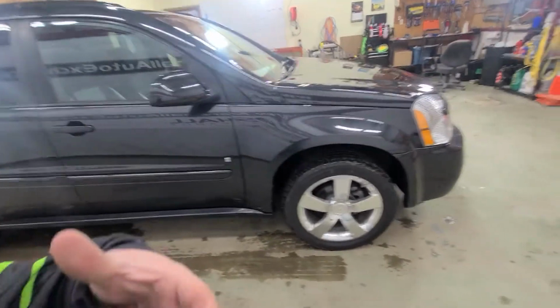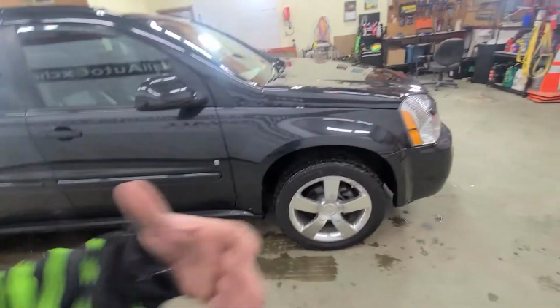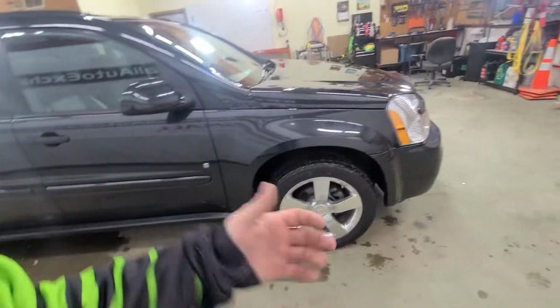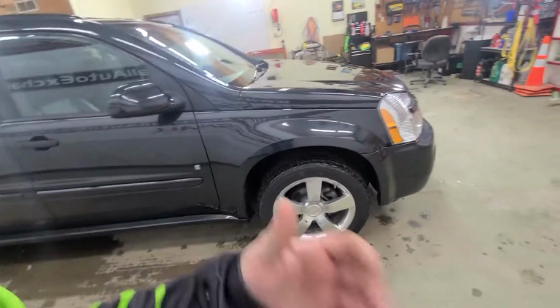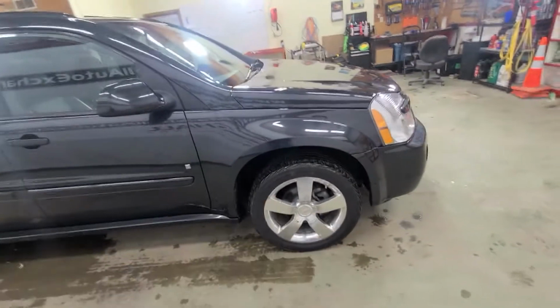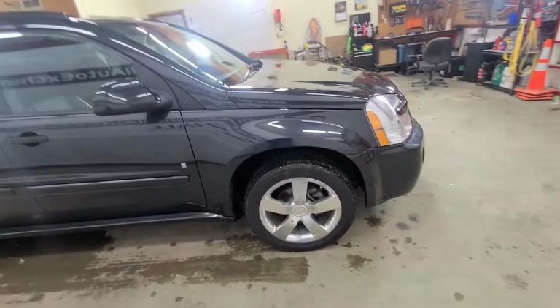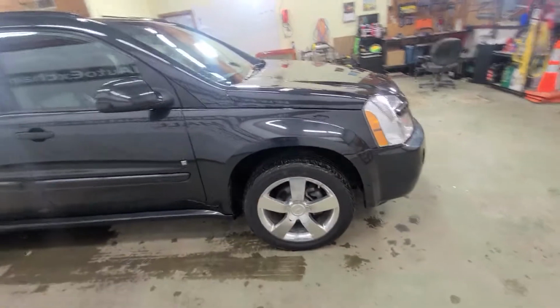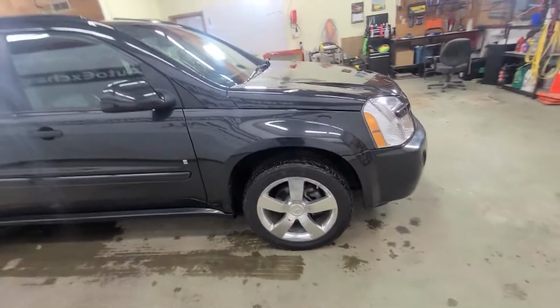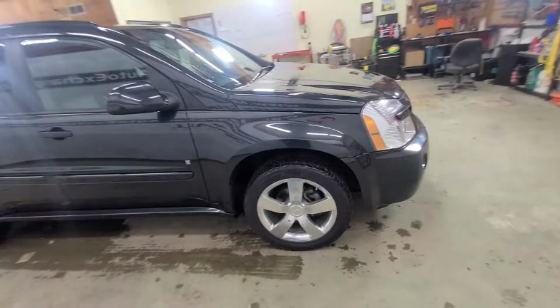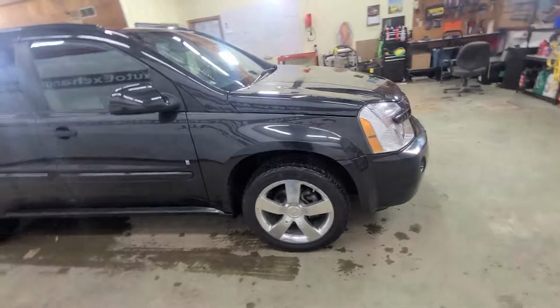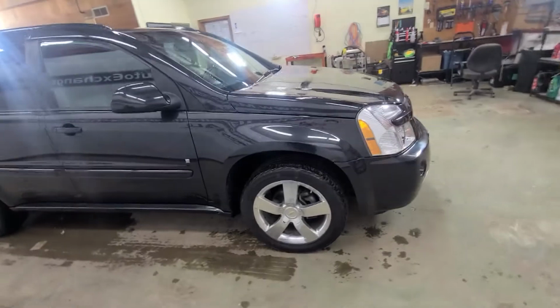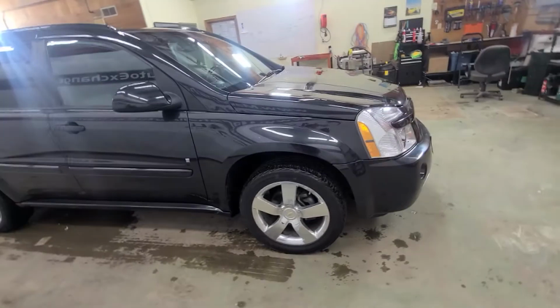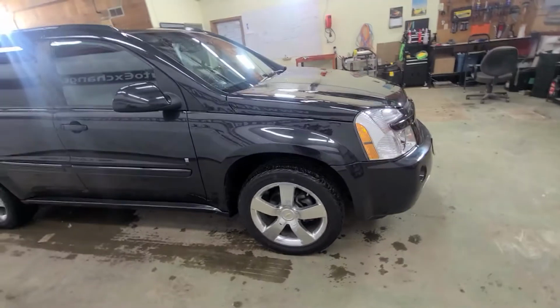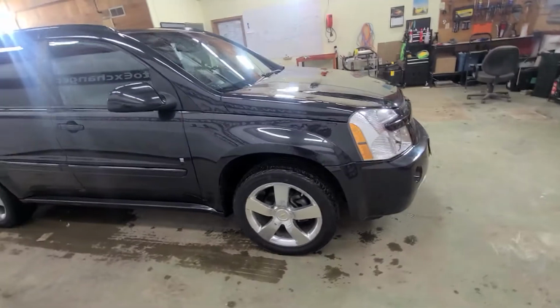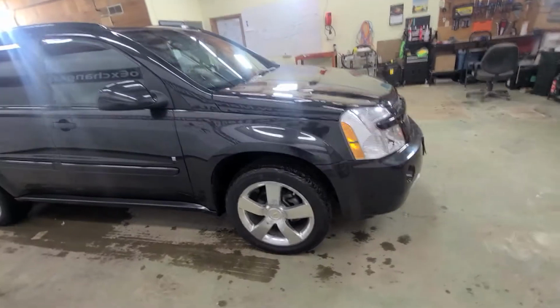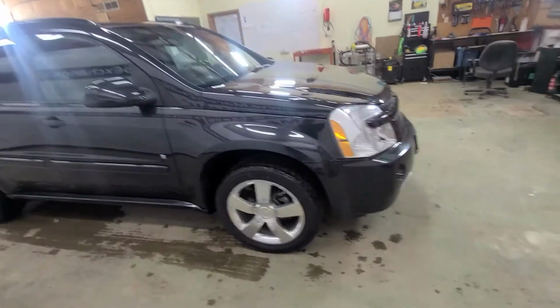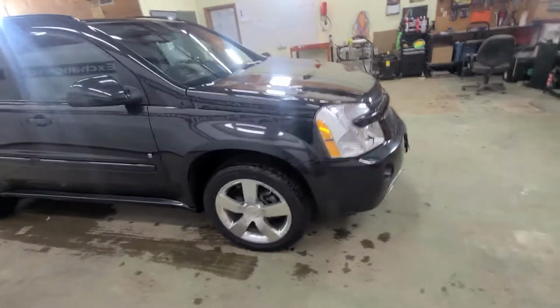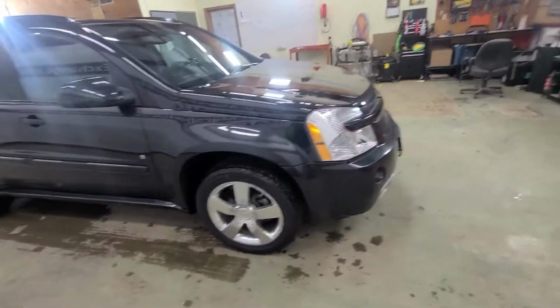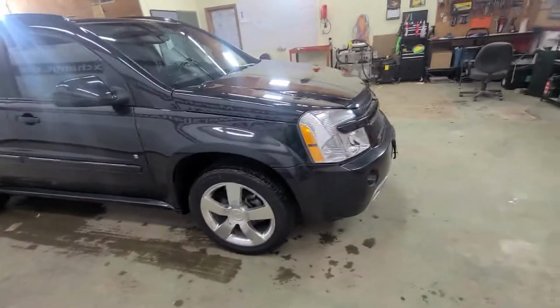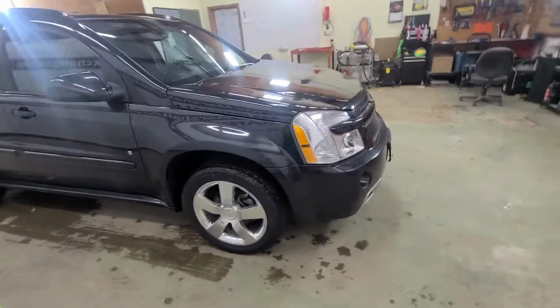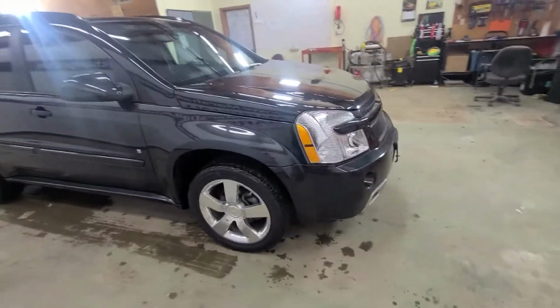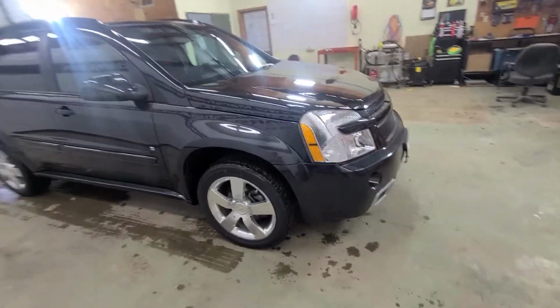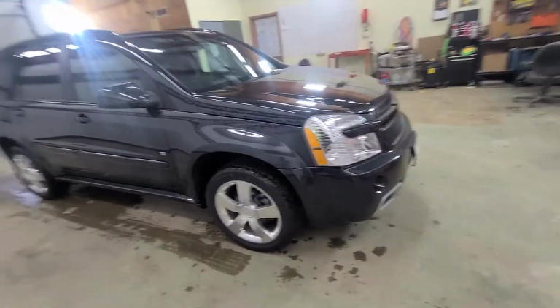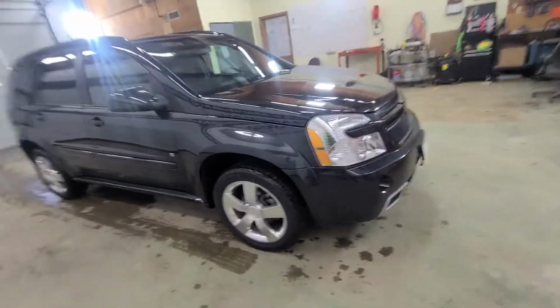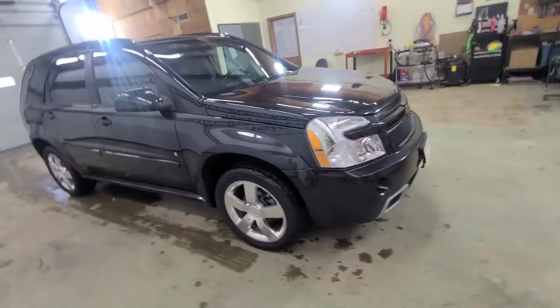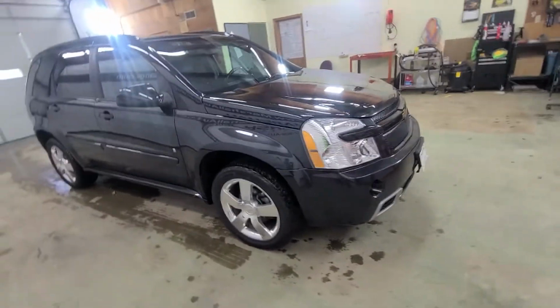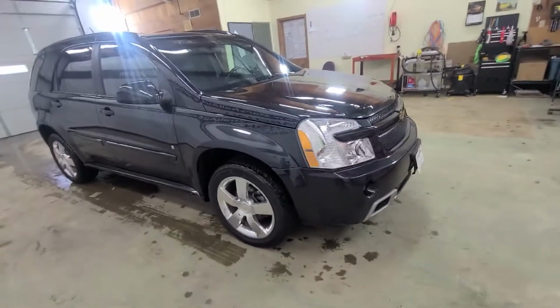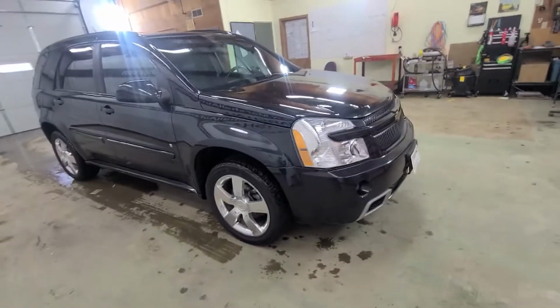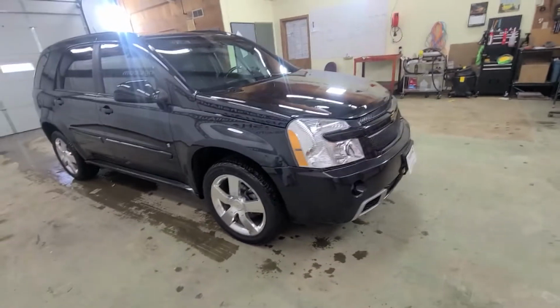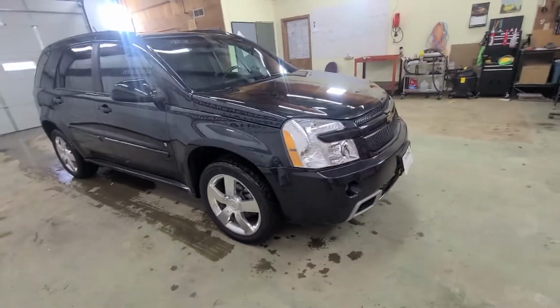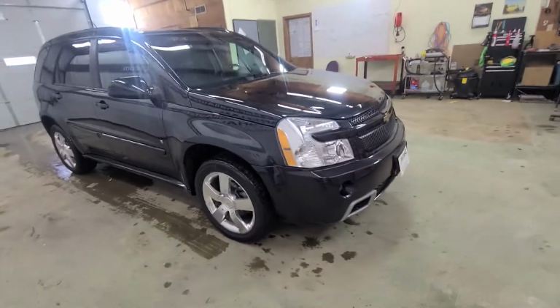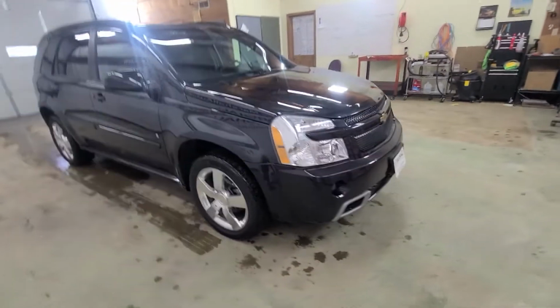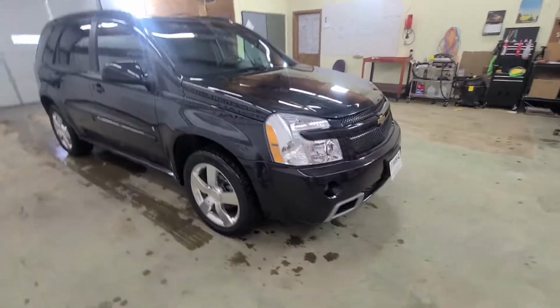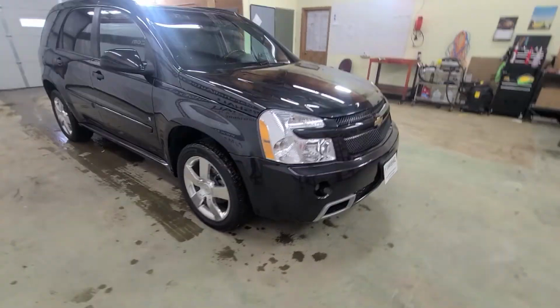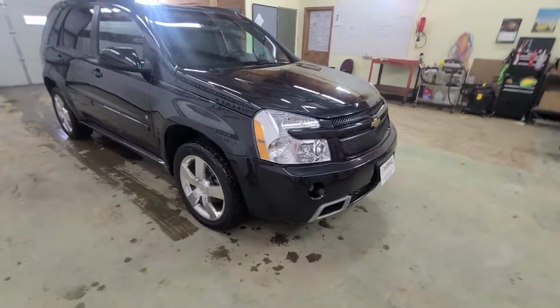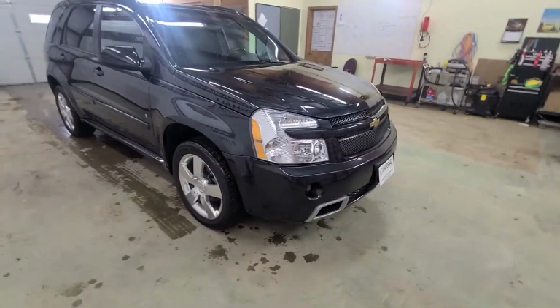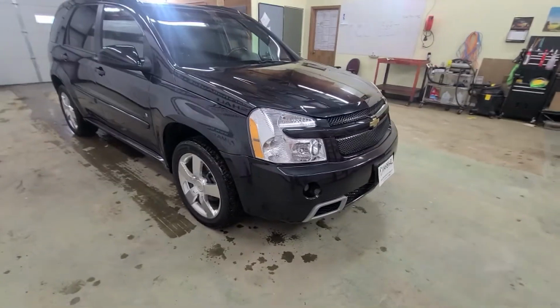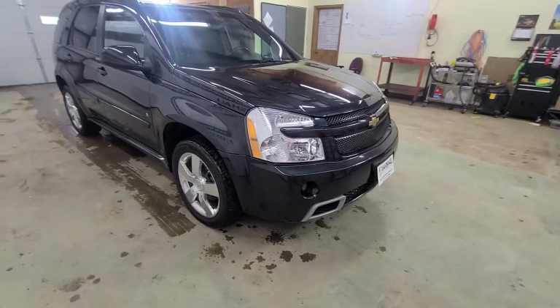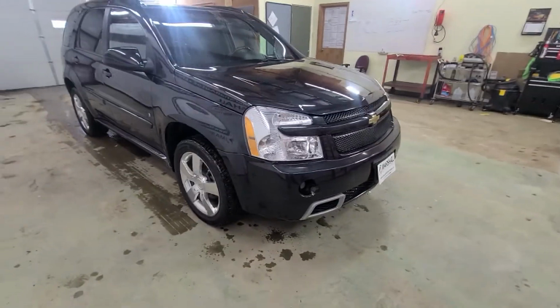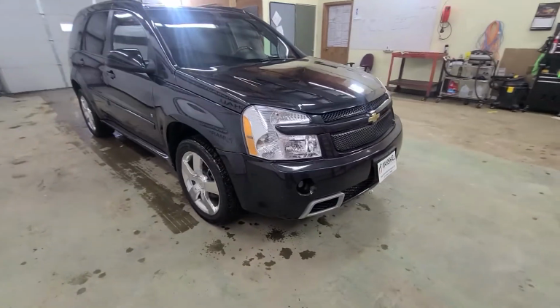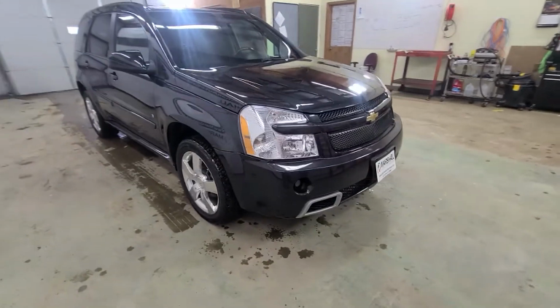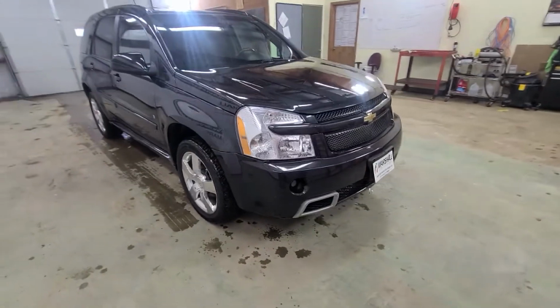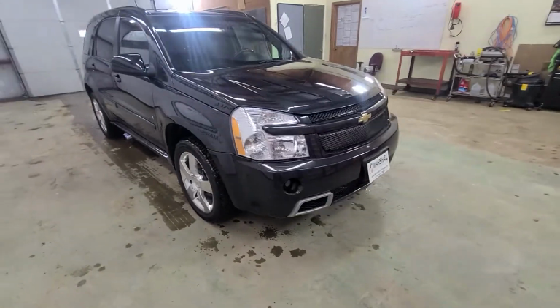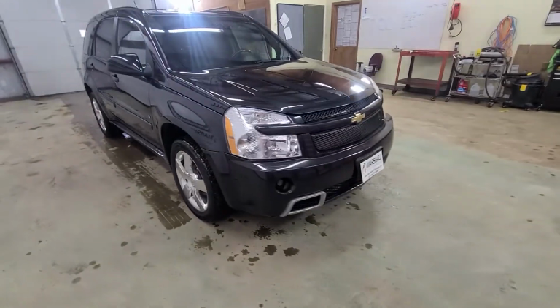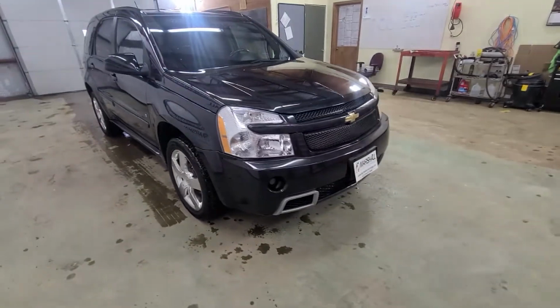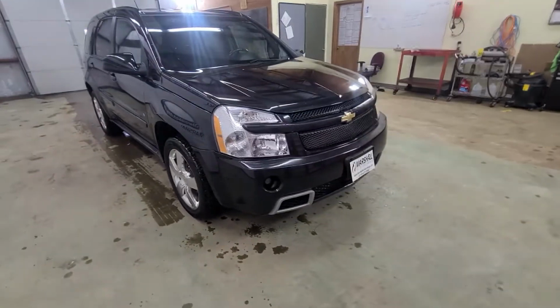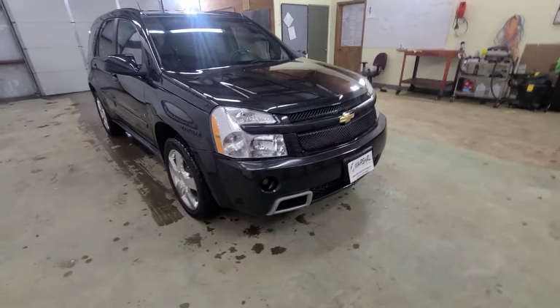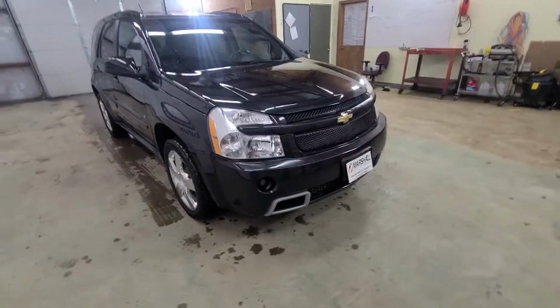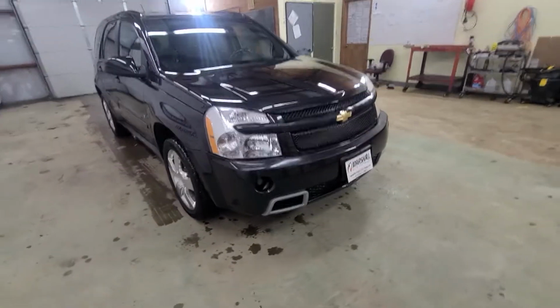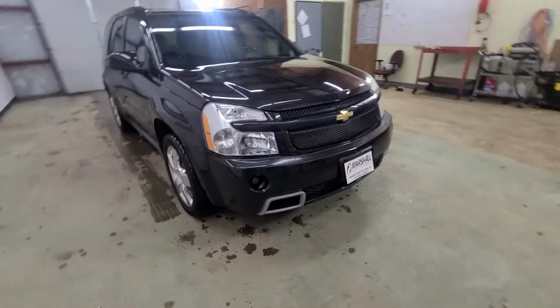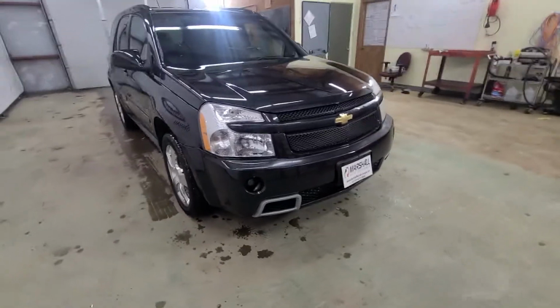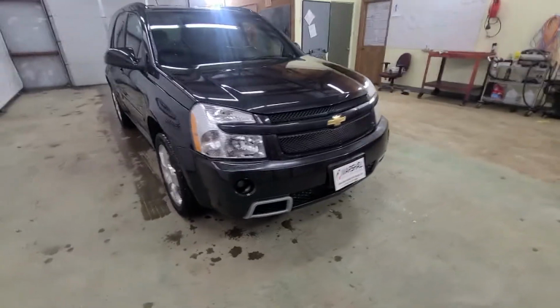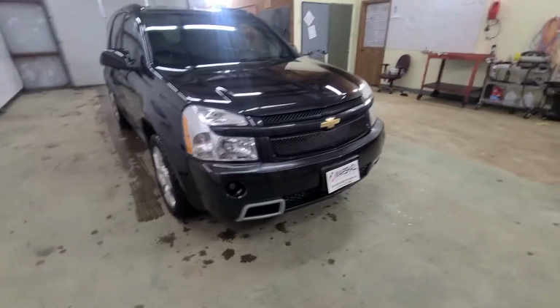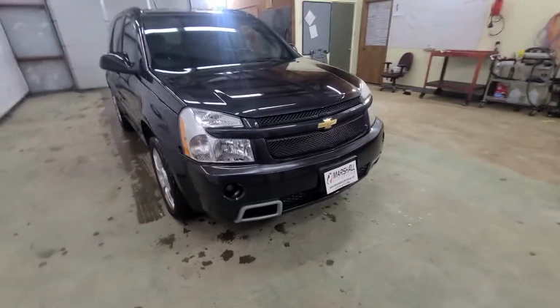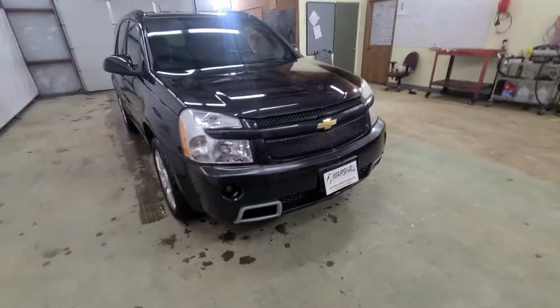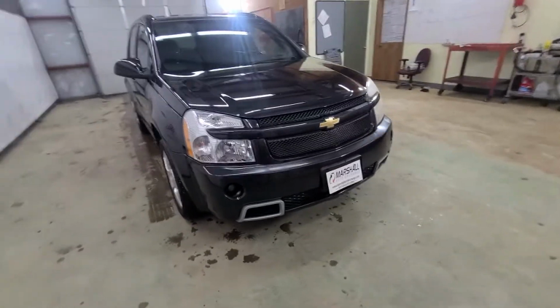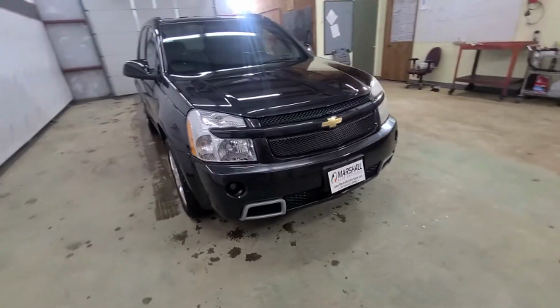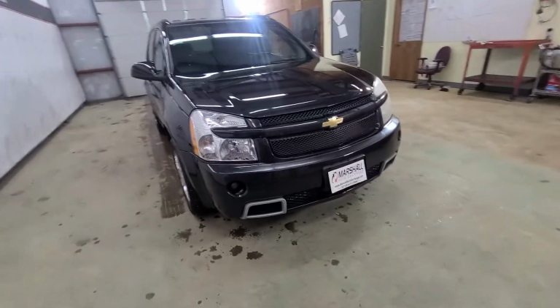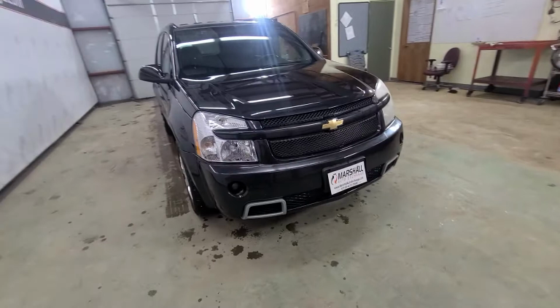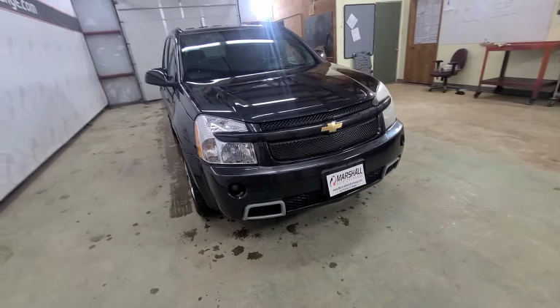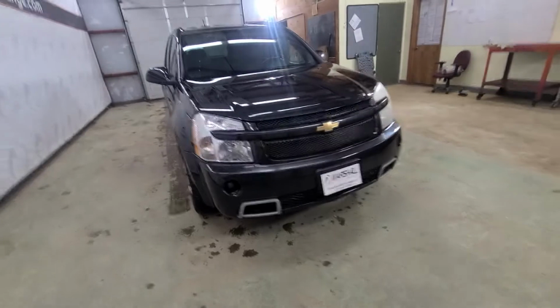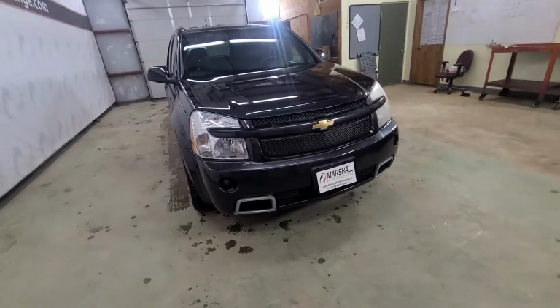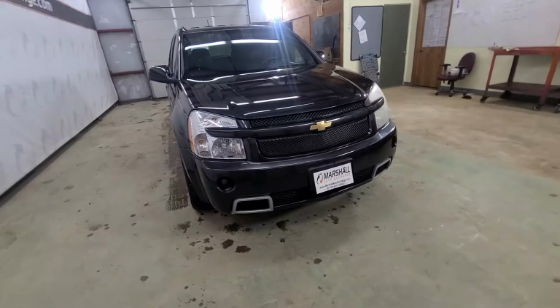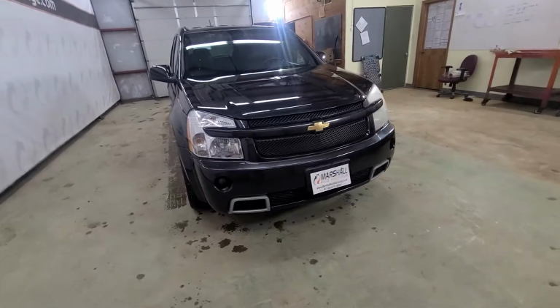This Sport is going to have leather heated seats. It also comes with a remote start, which is a nice feature for a 2008.